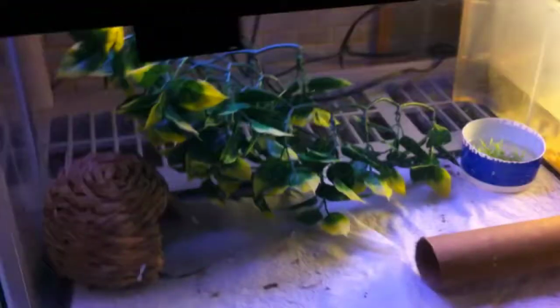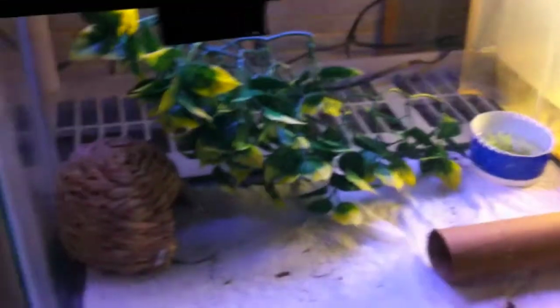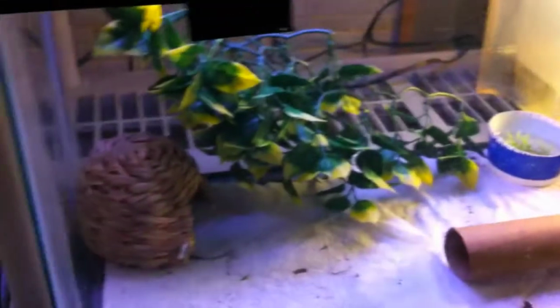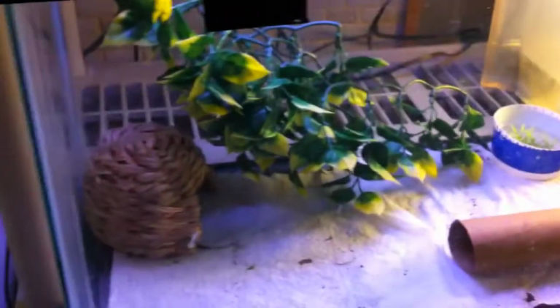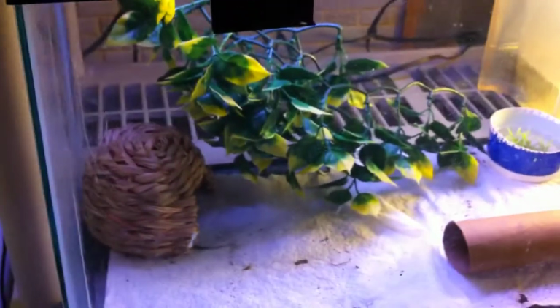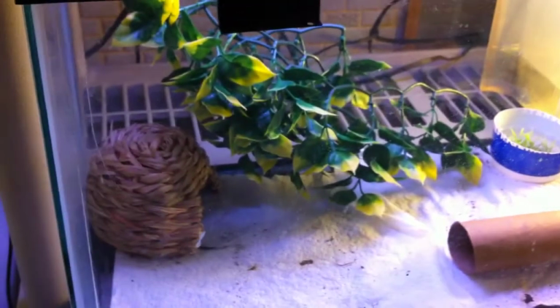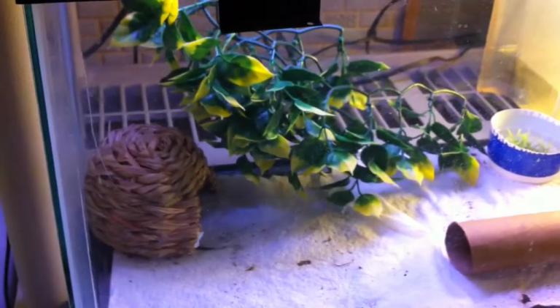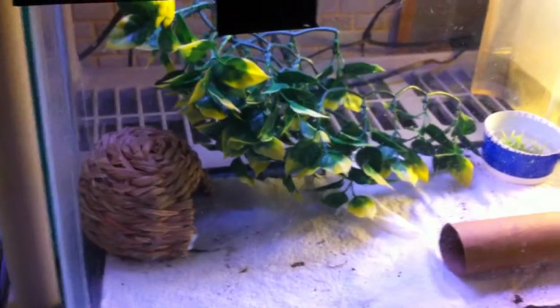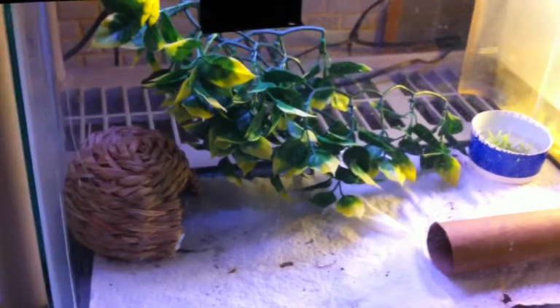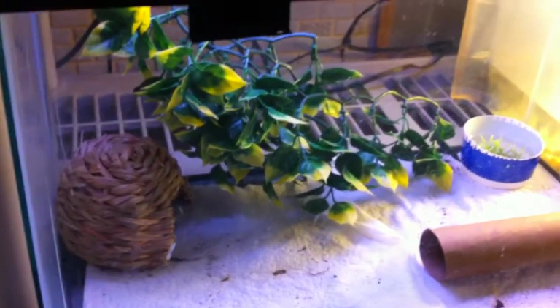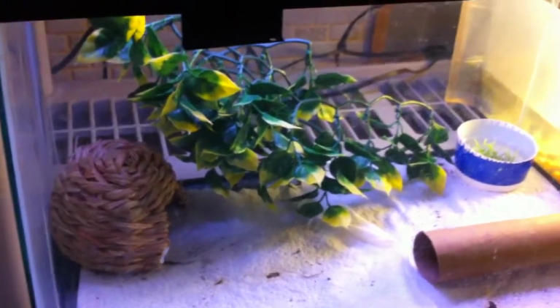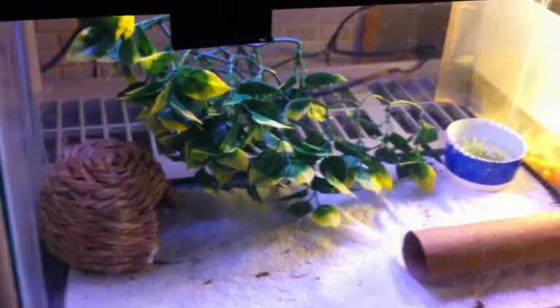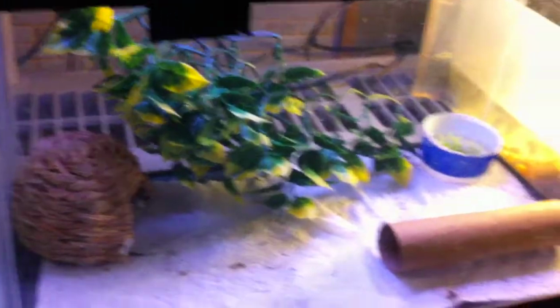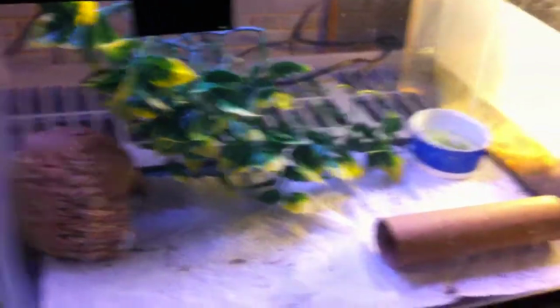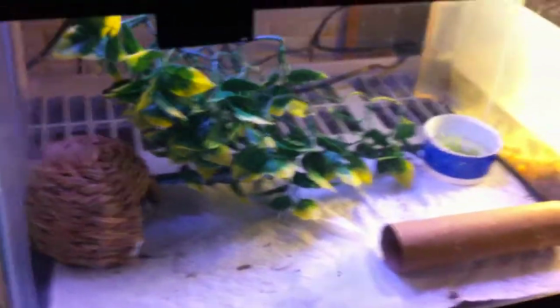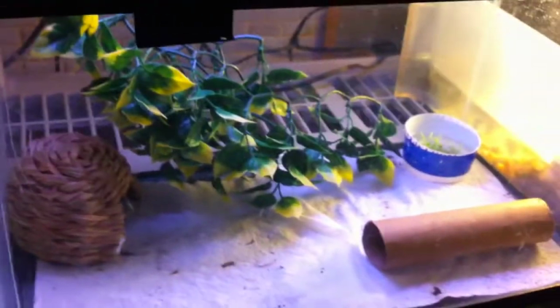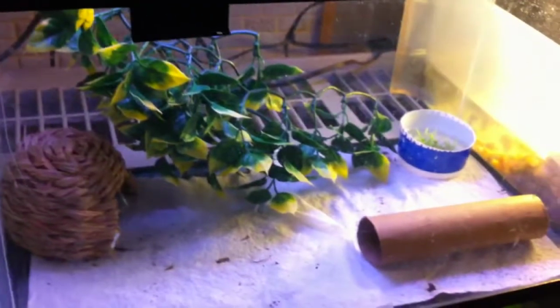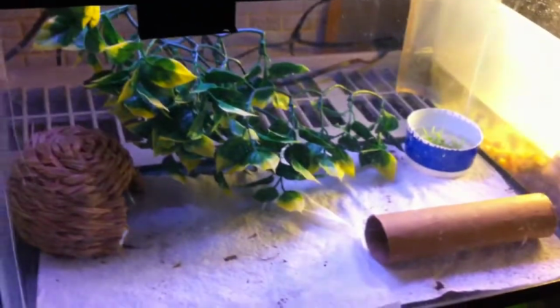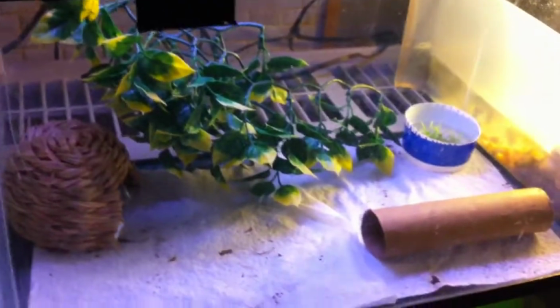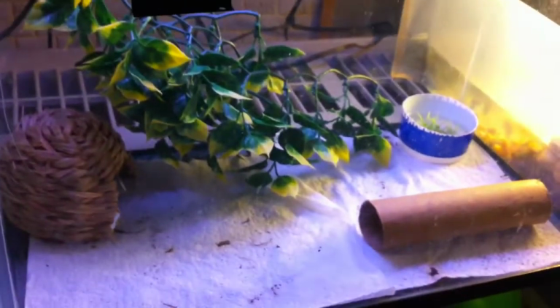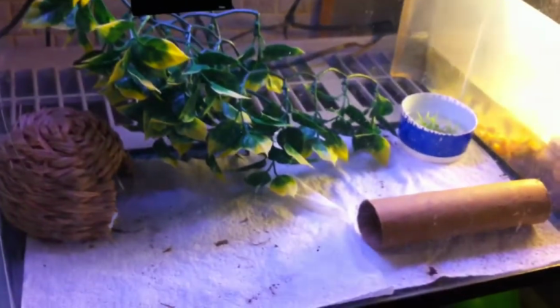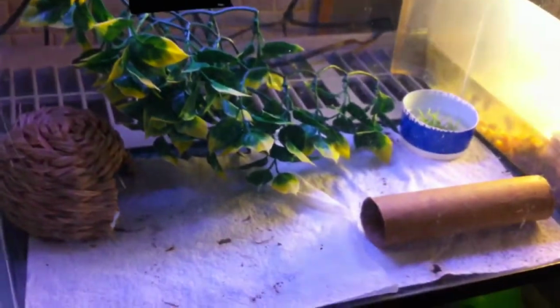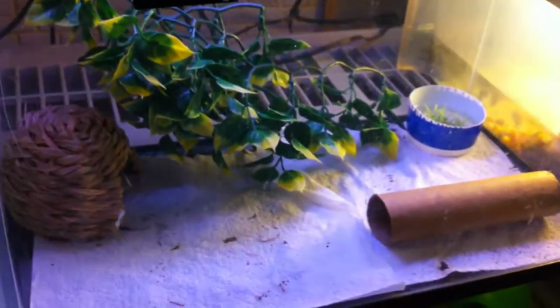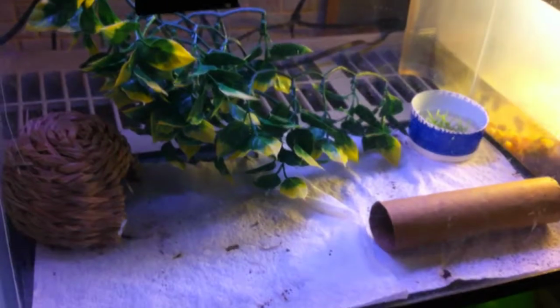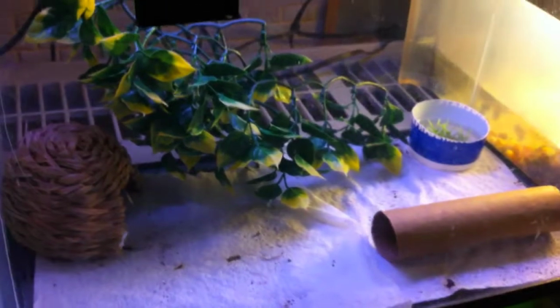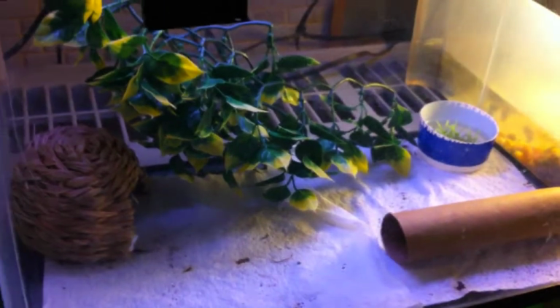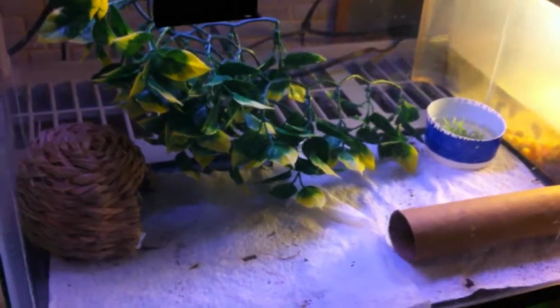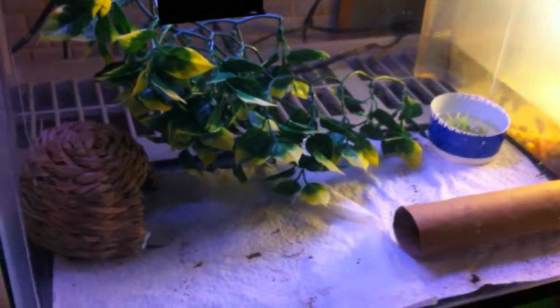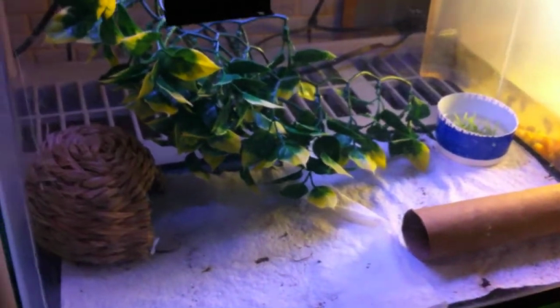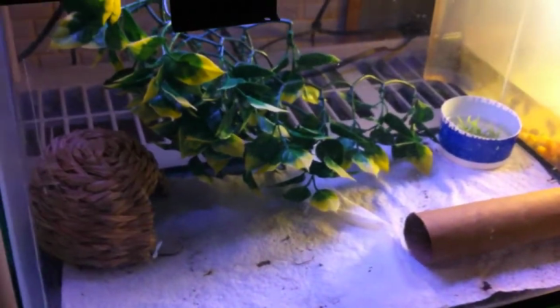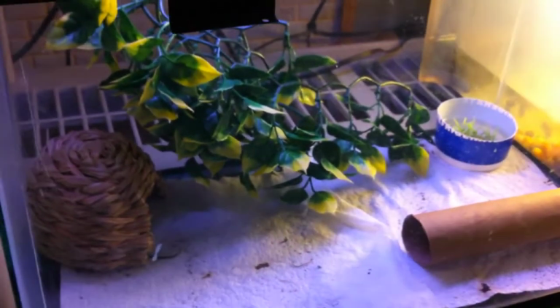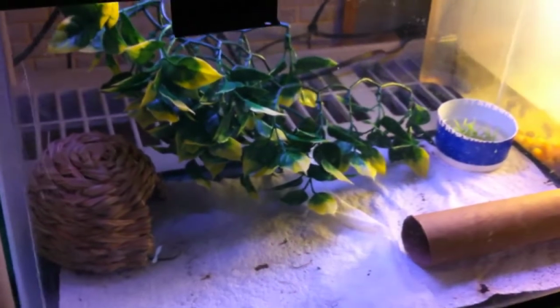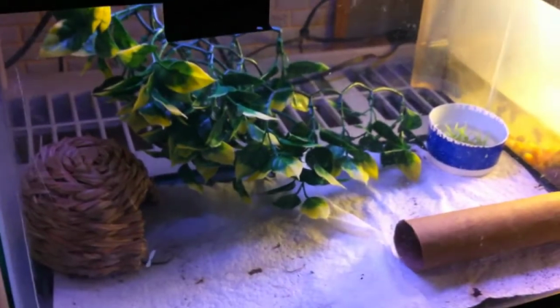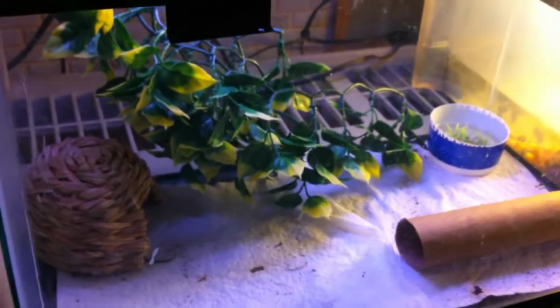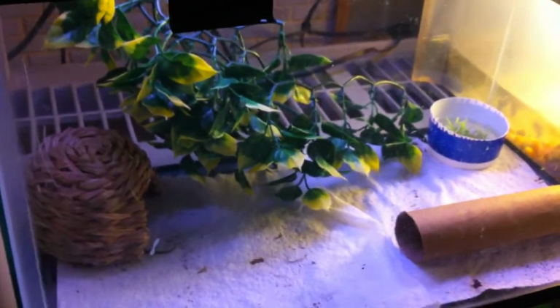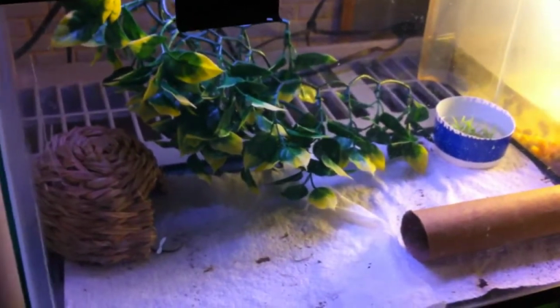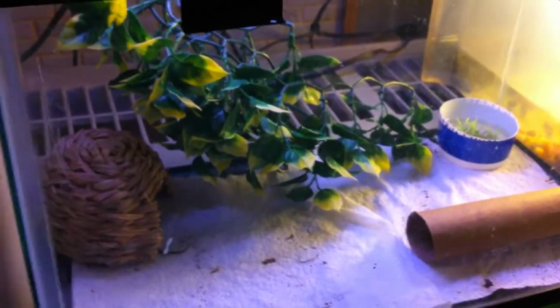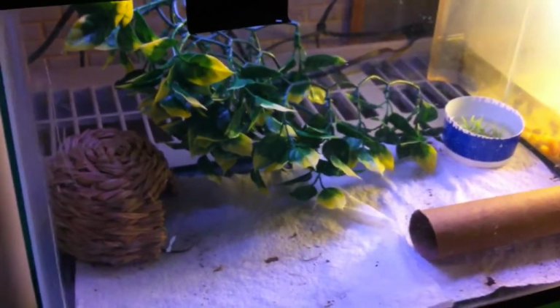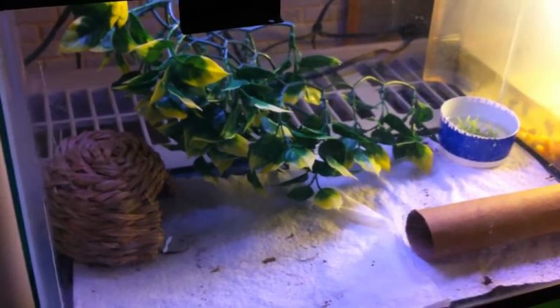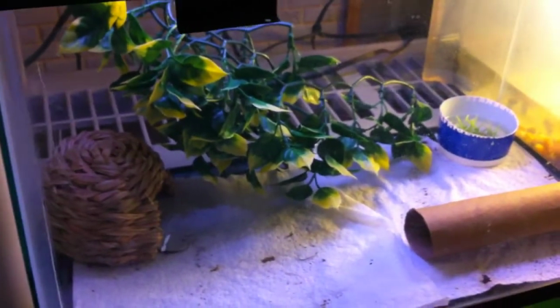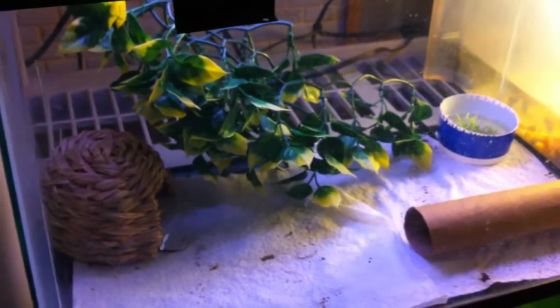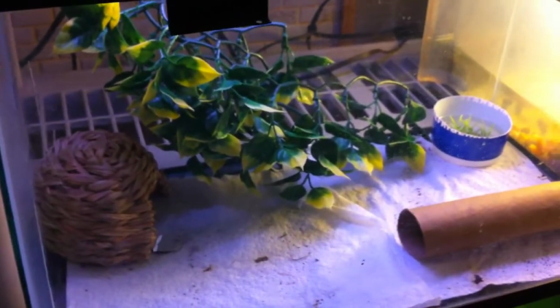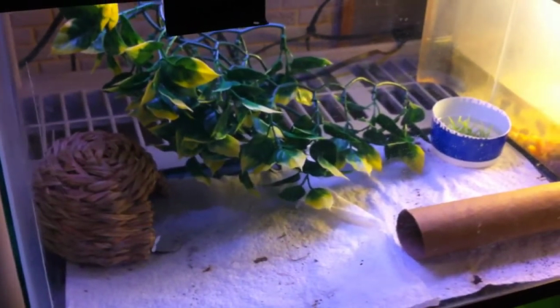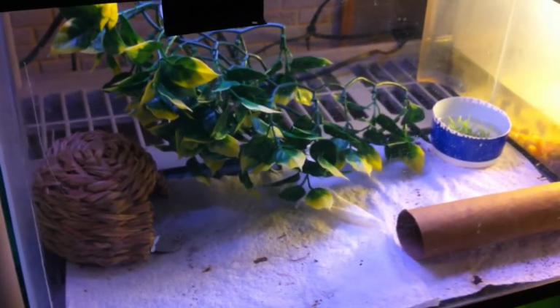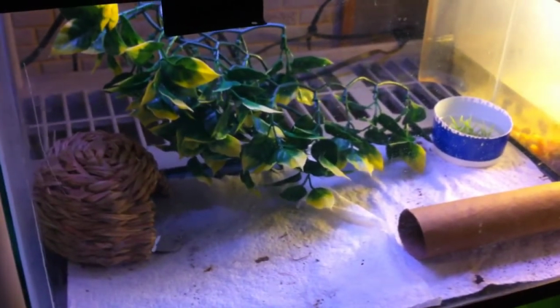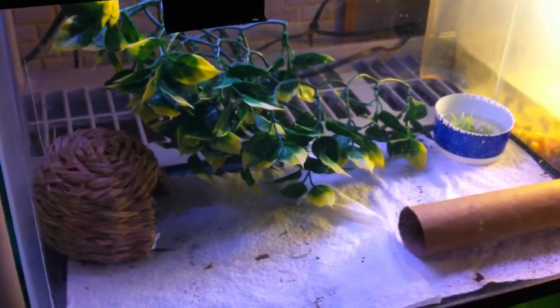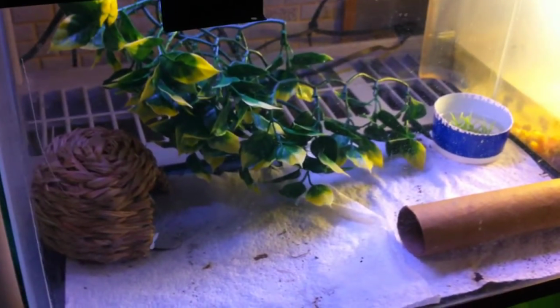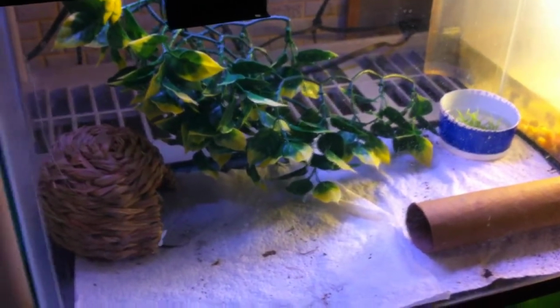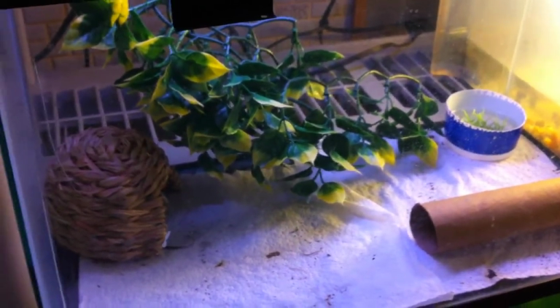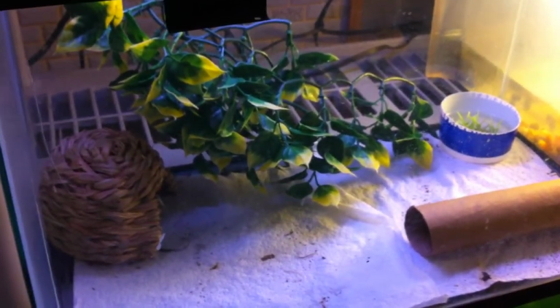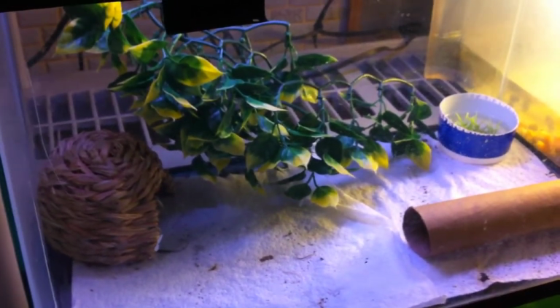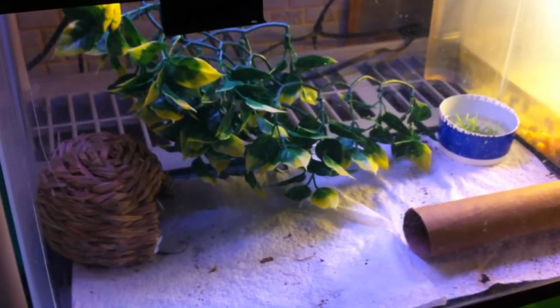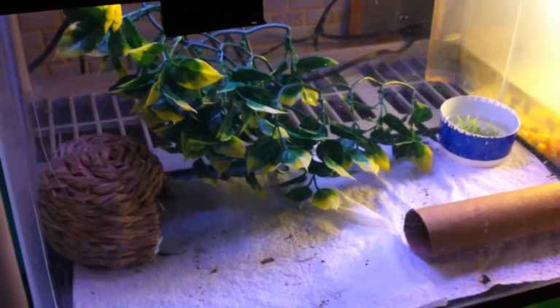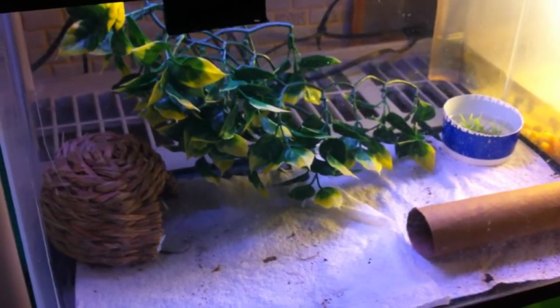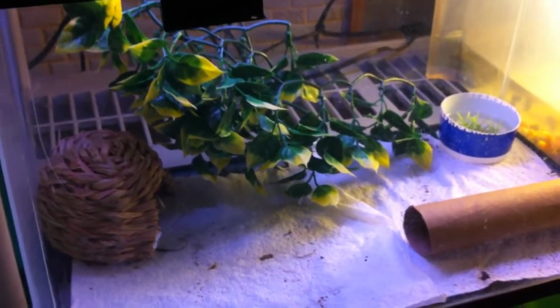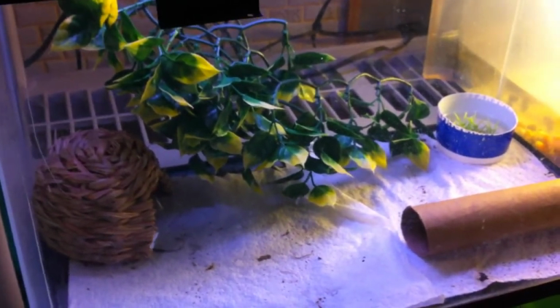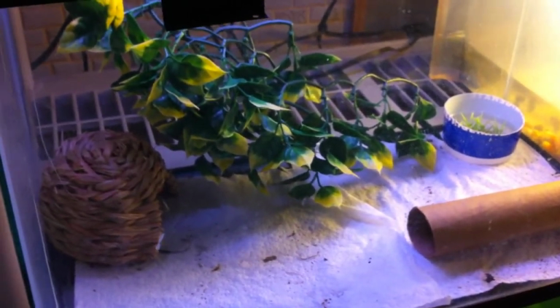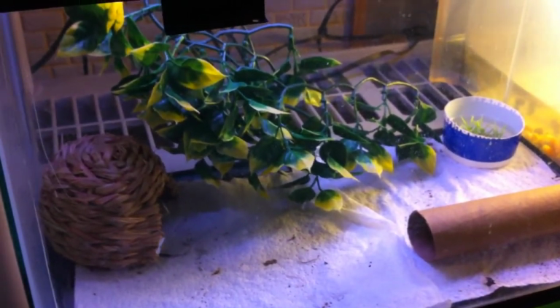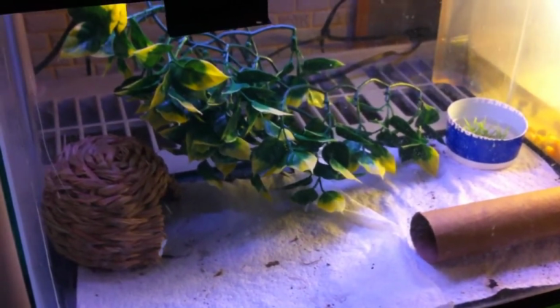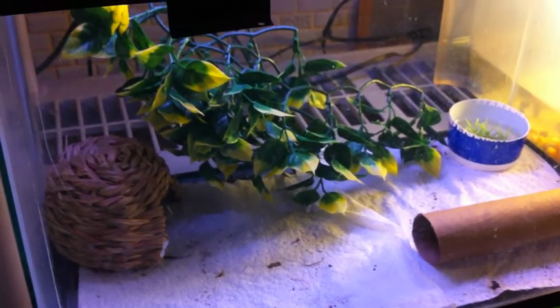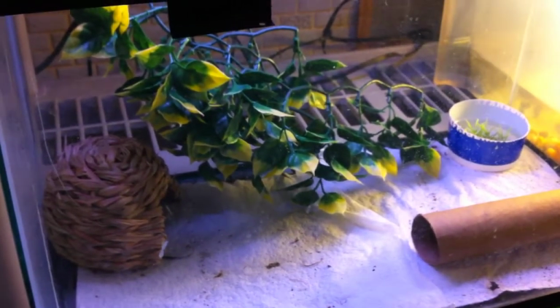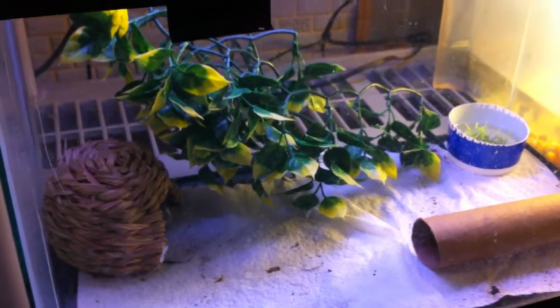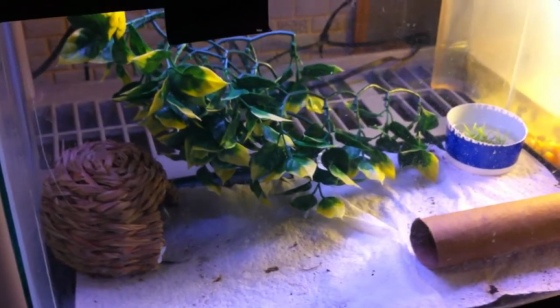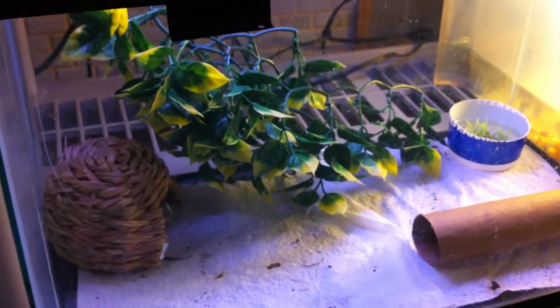I'm probably going to move him to a 20-gallon when he gets a lot bigger. So yeah, that's pretty much it for the snake. Comment, rate, and subscribe.